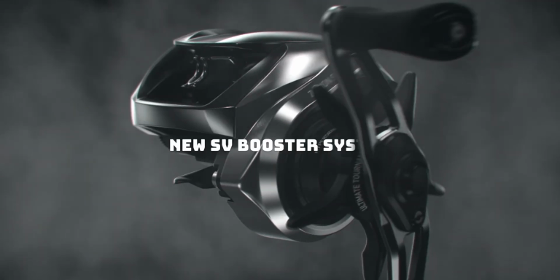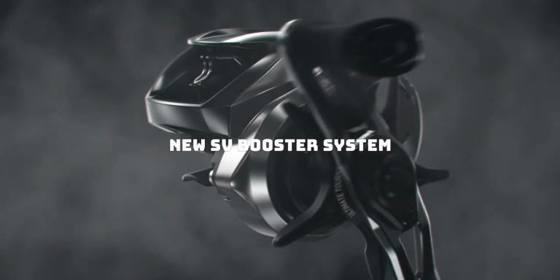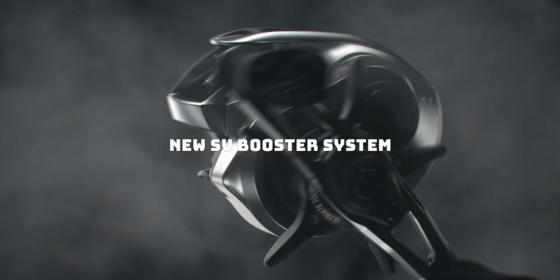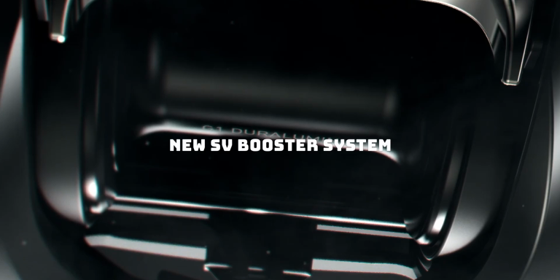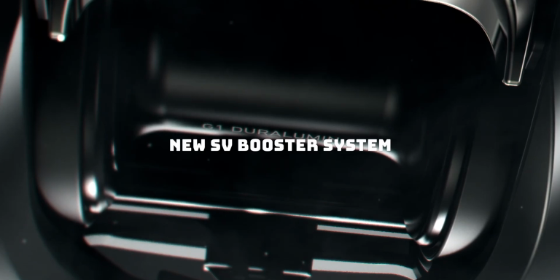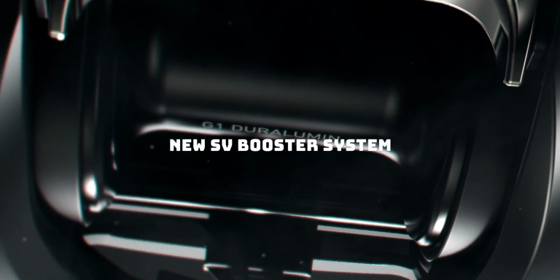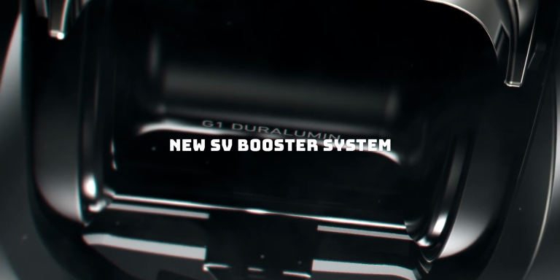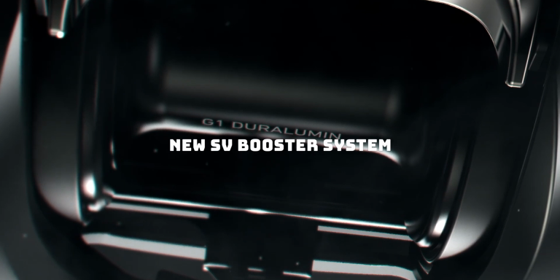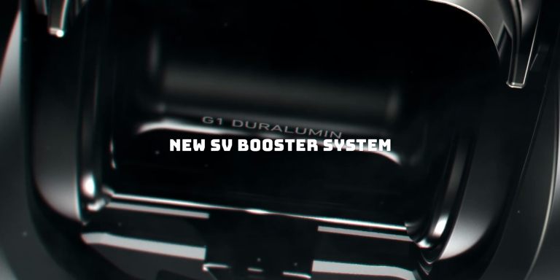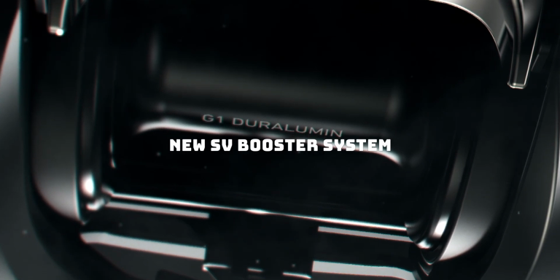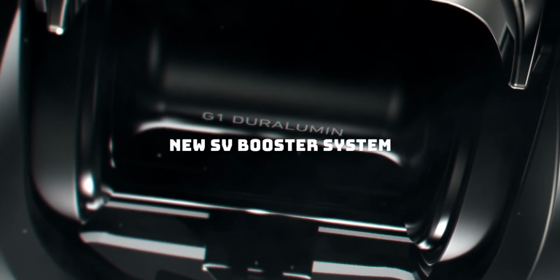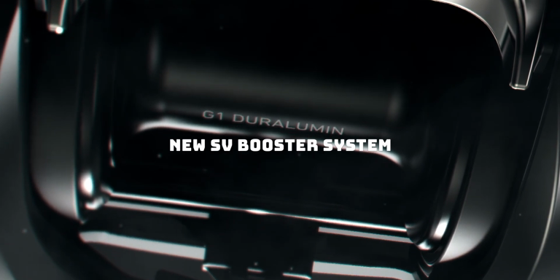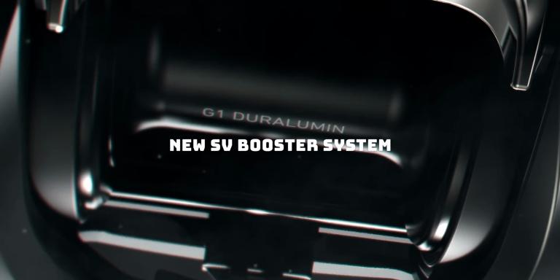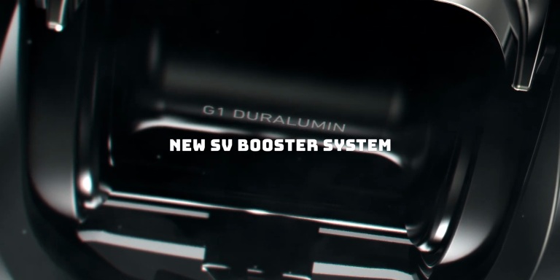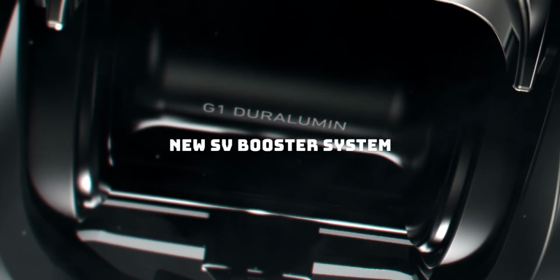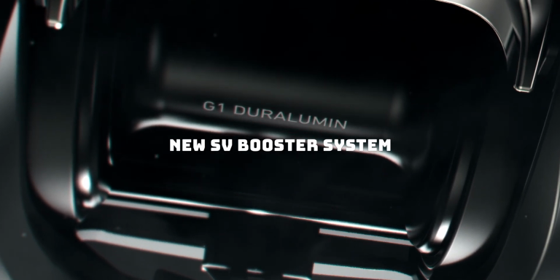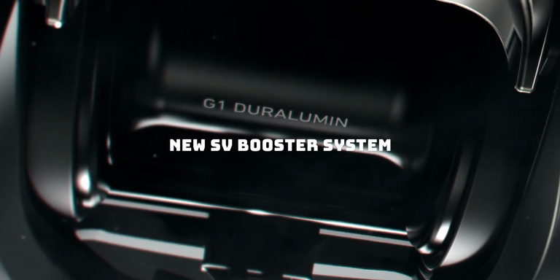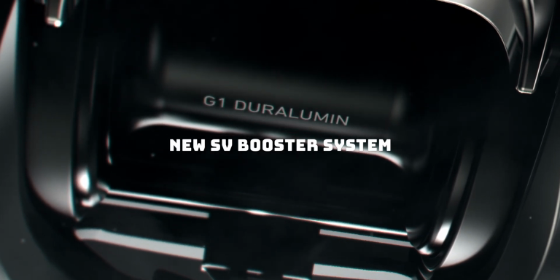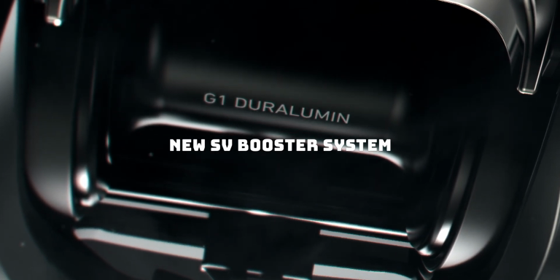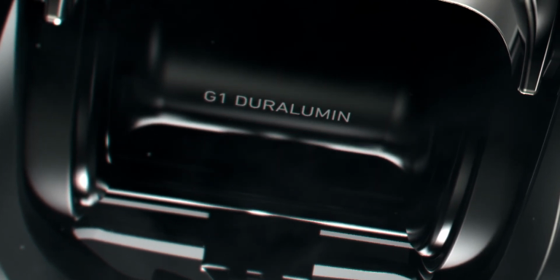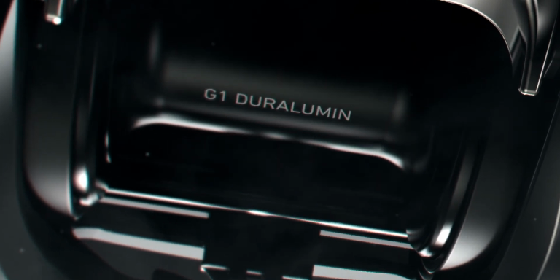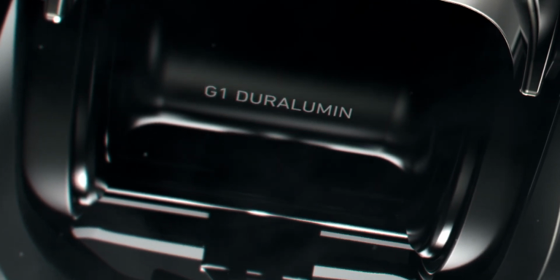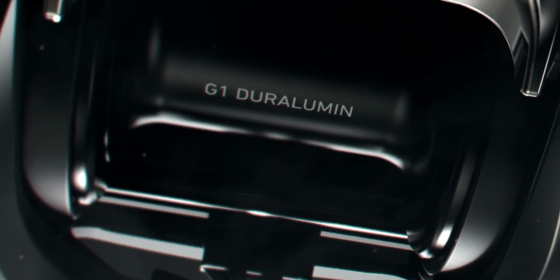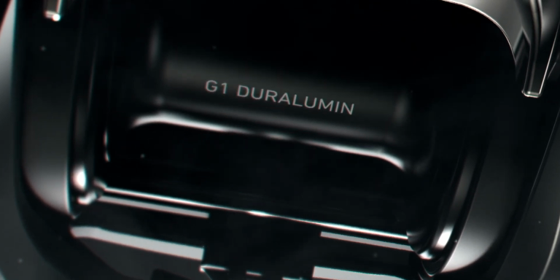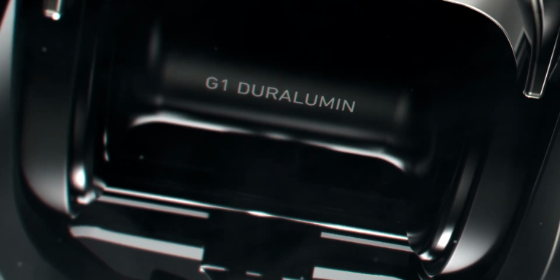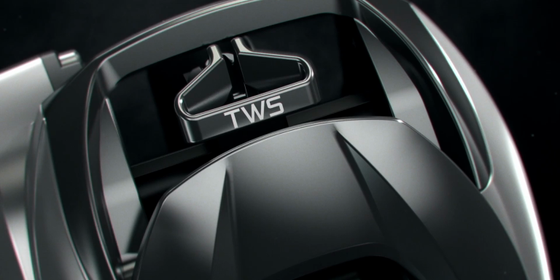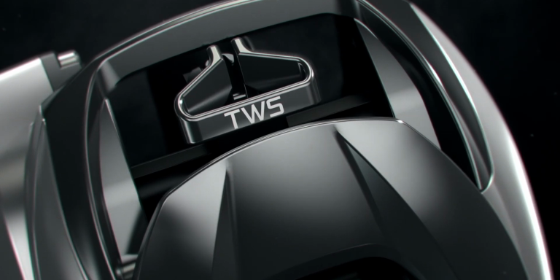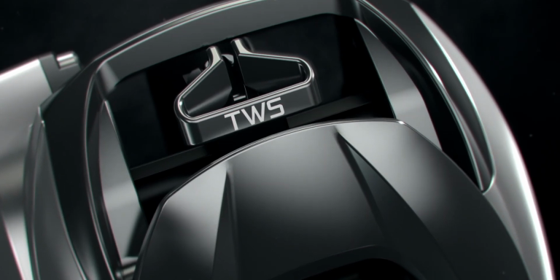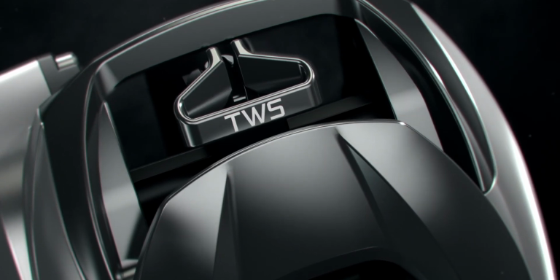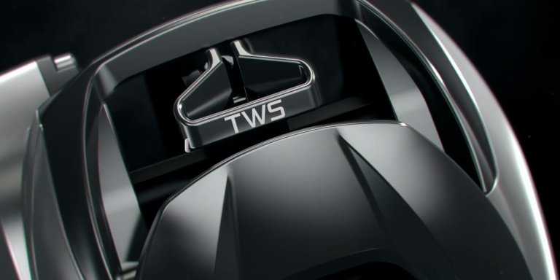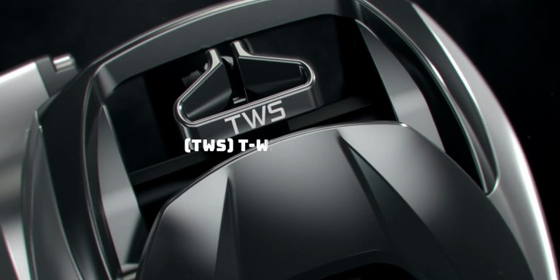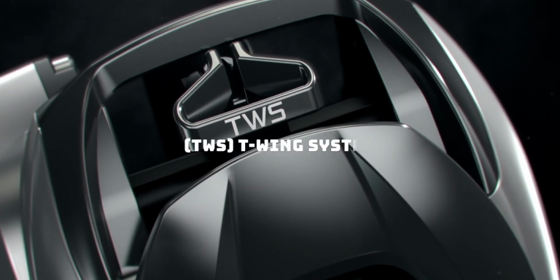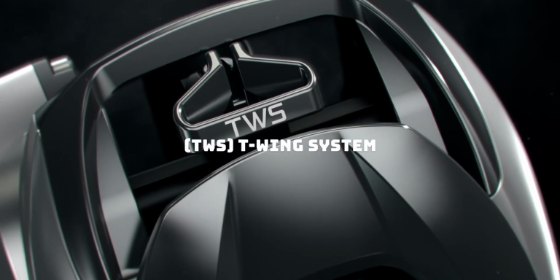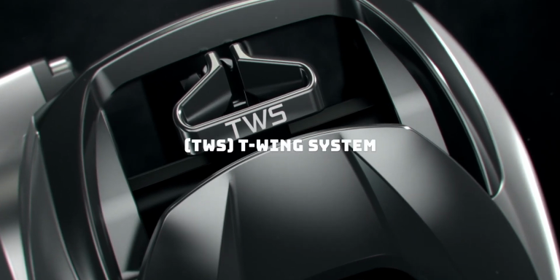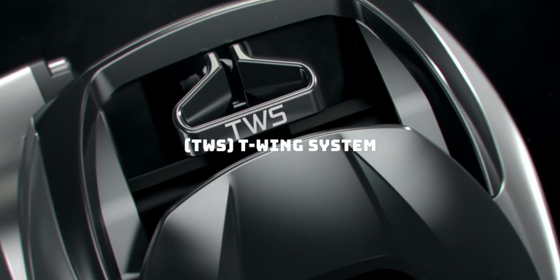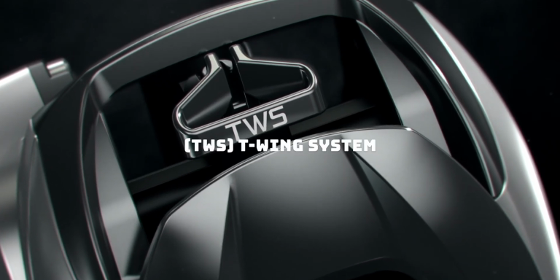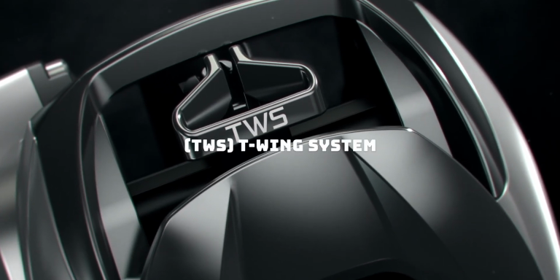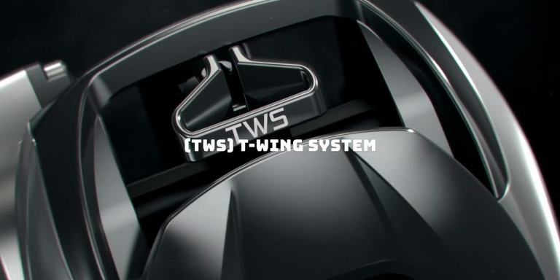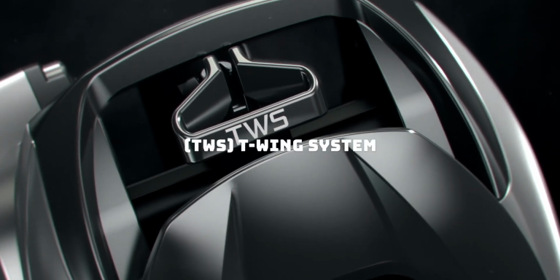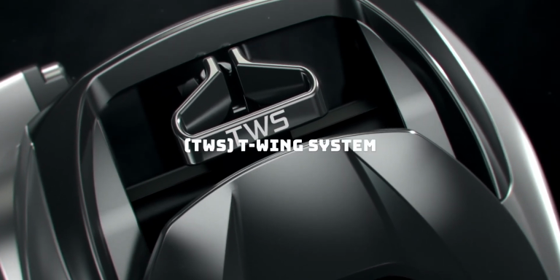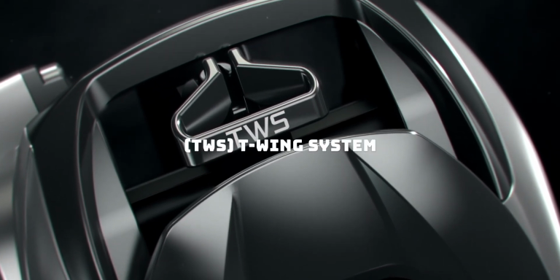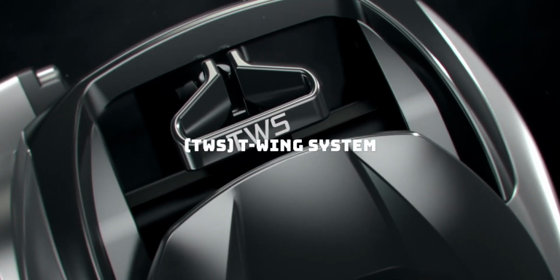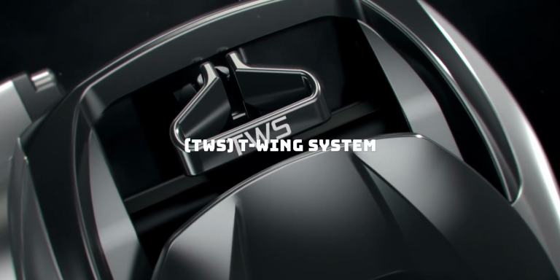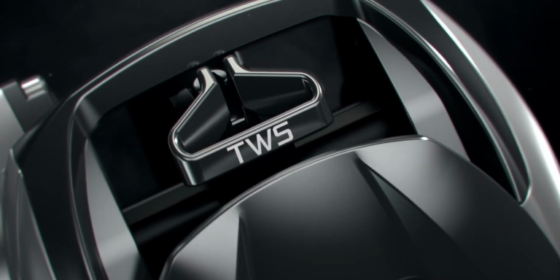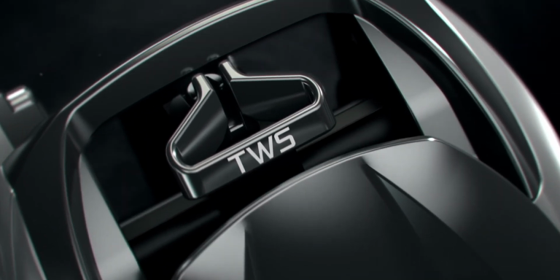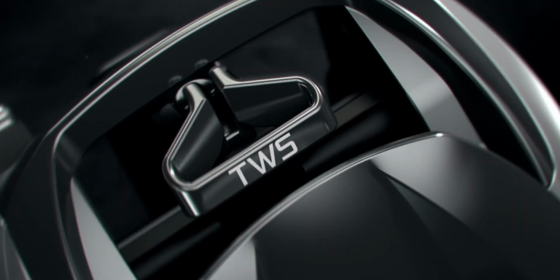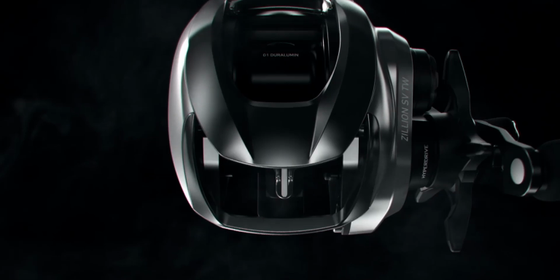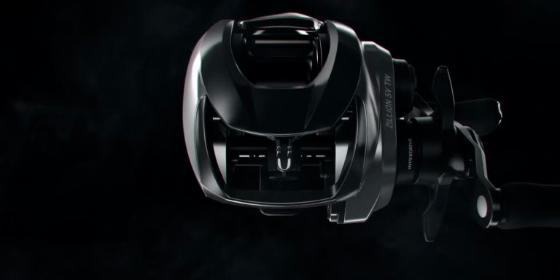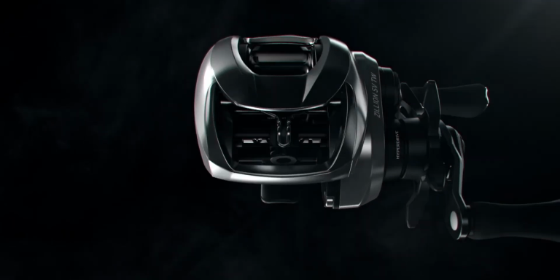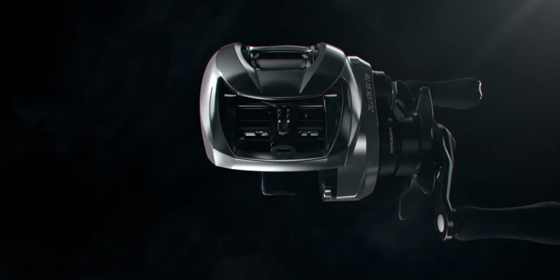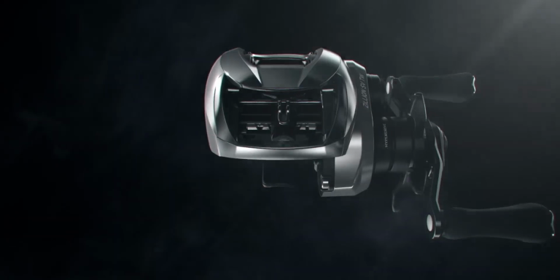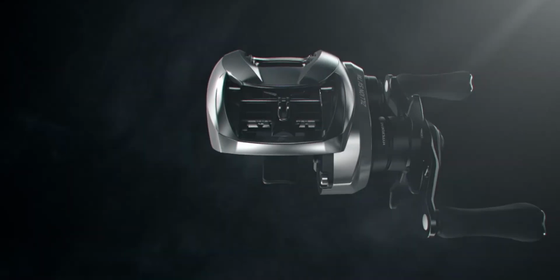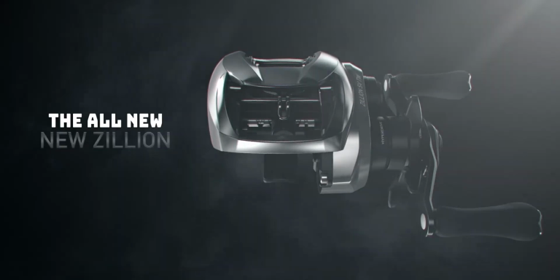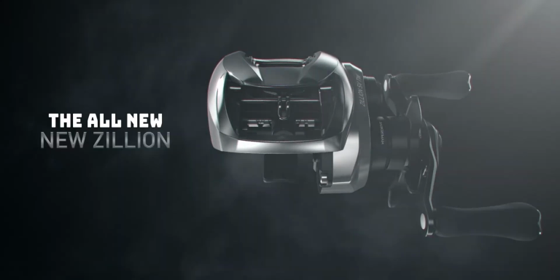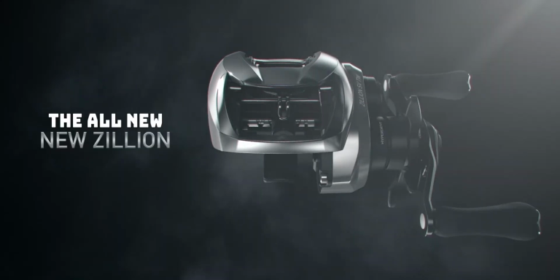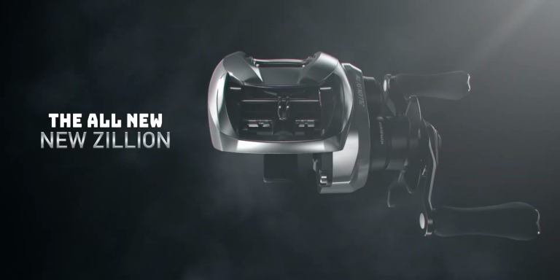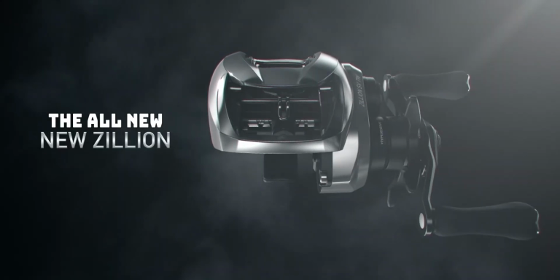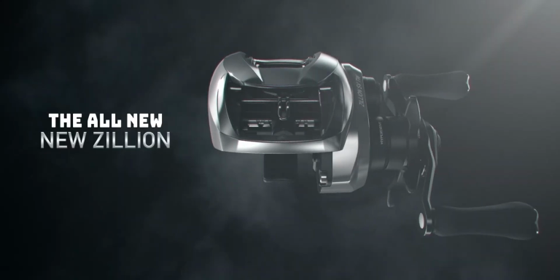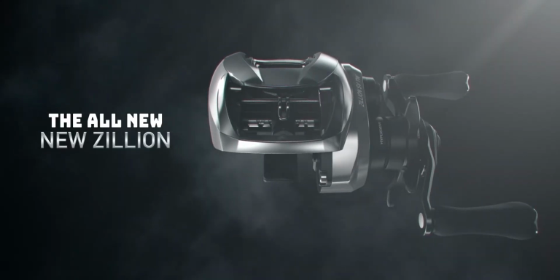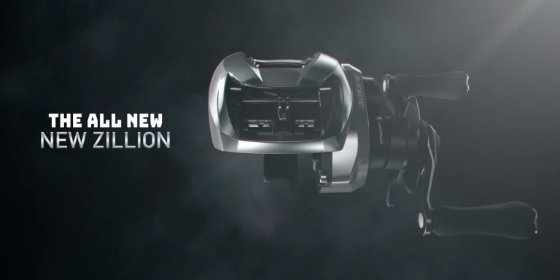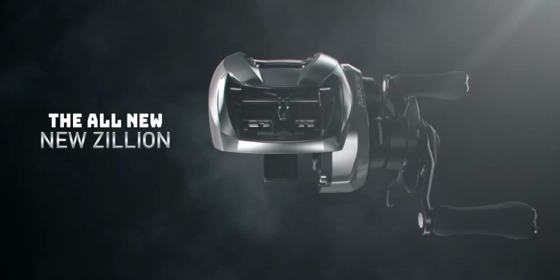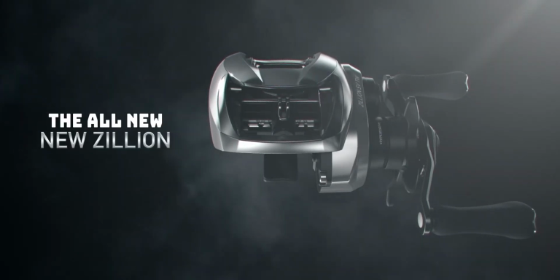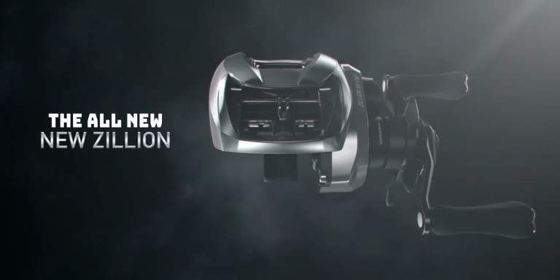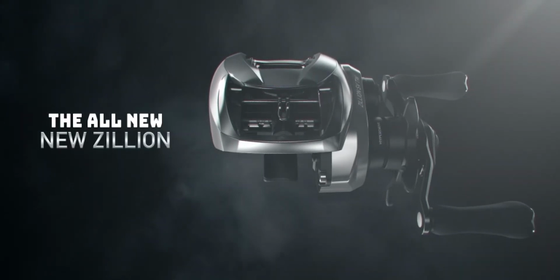Style, innovation, research, and passion come together in the birth of the new Zilean SVTW.